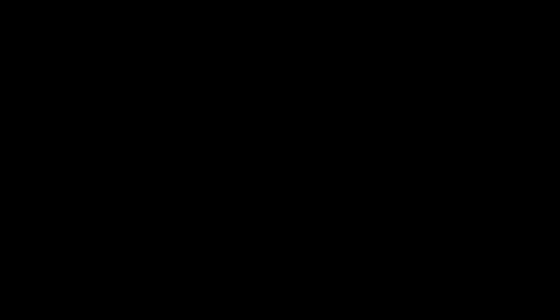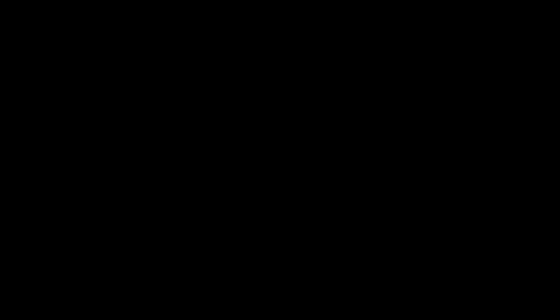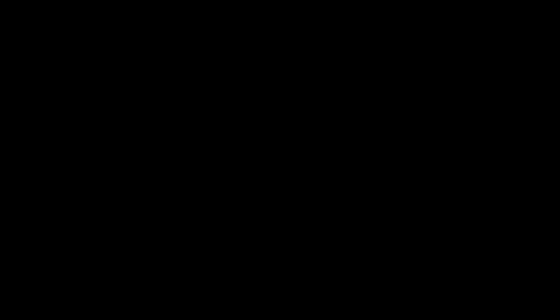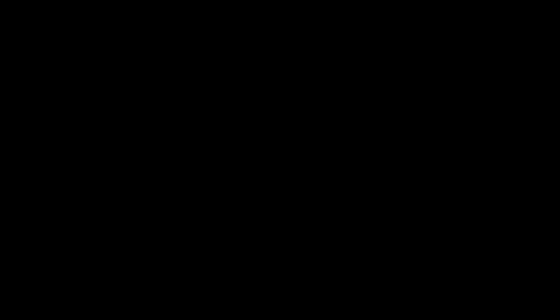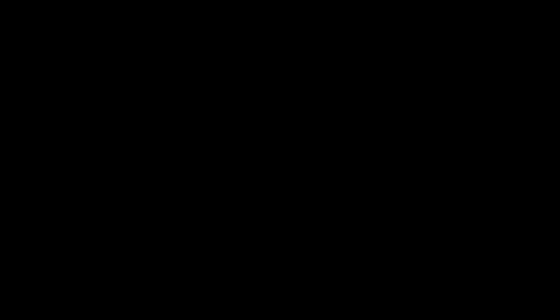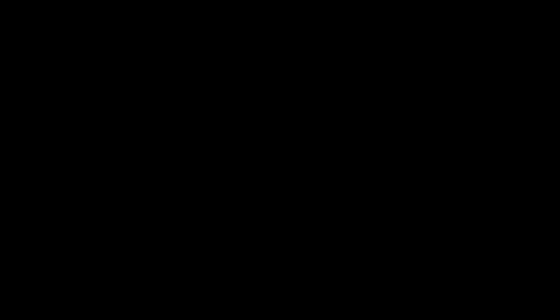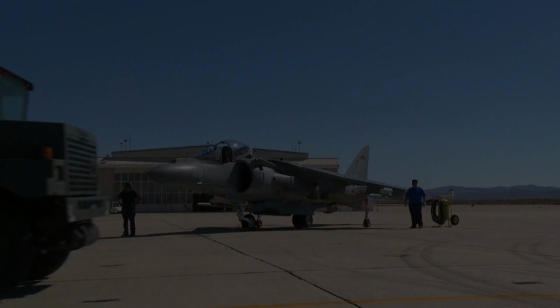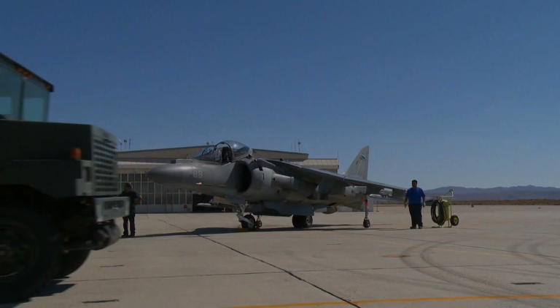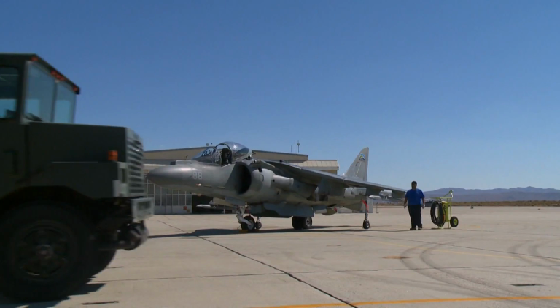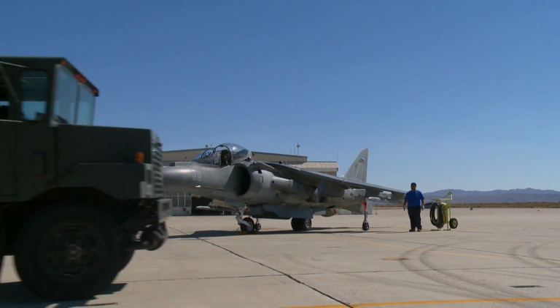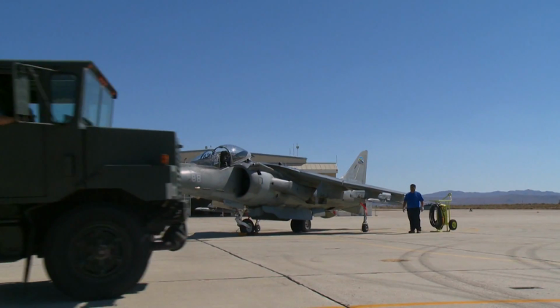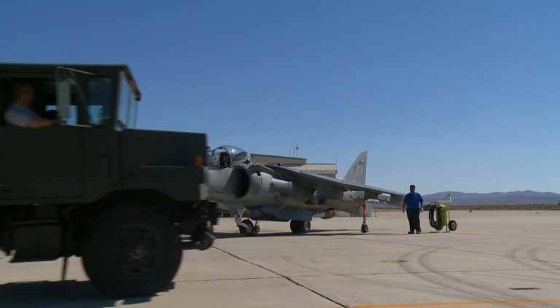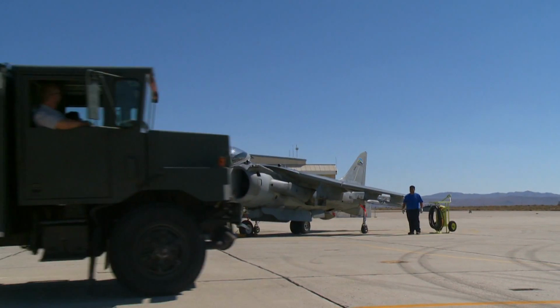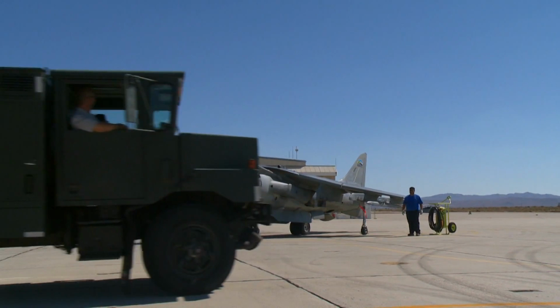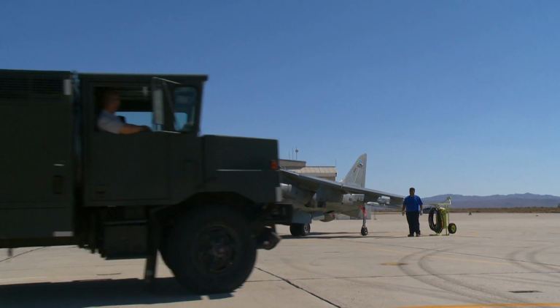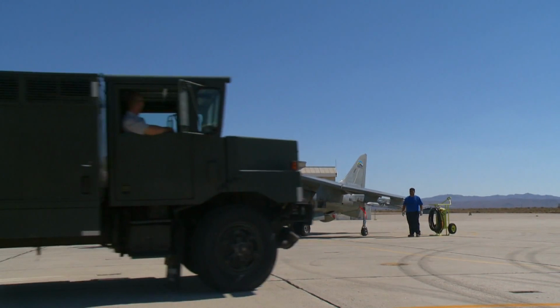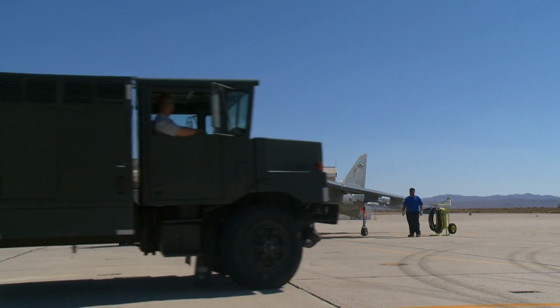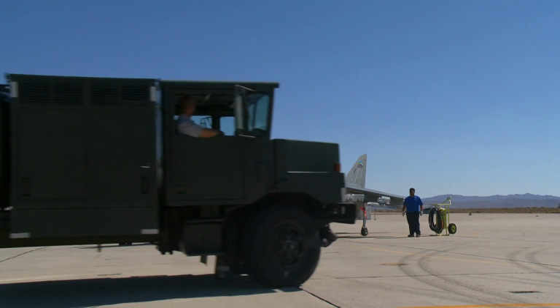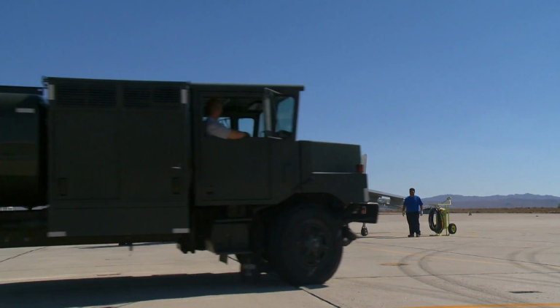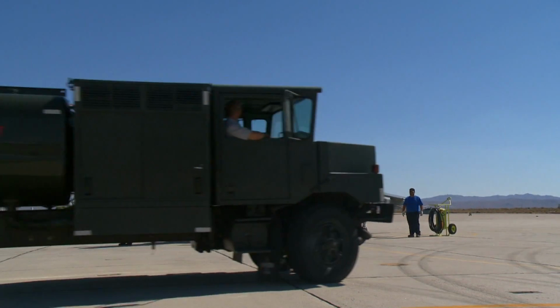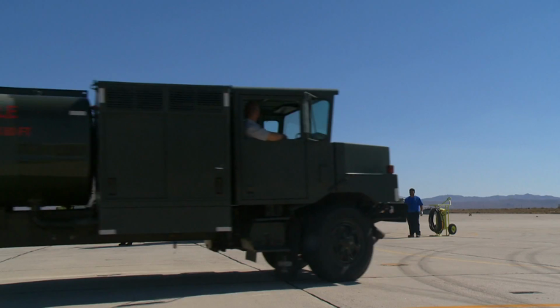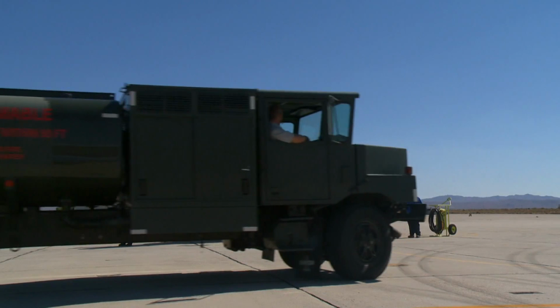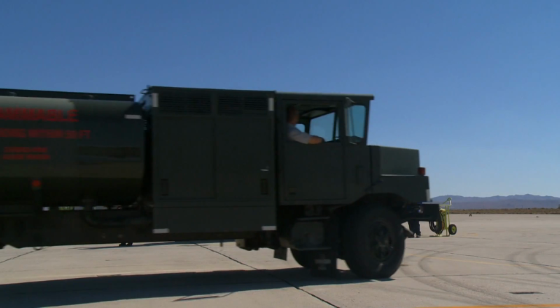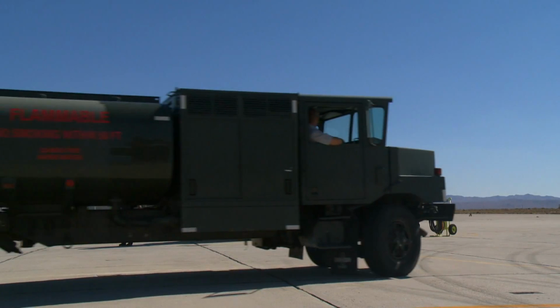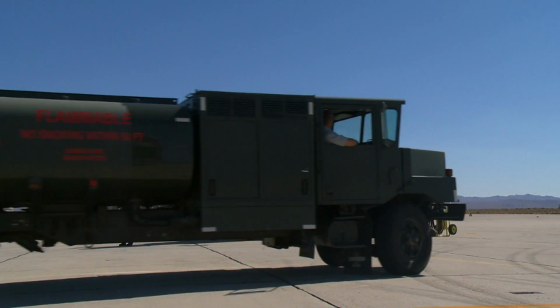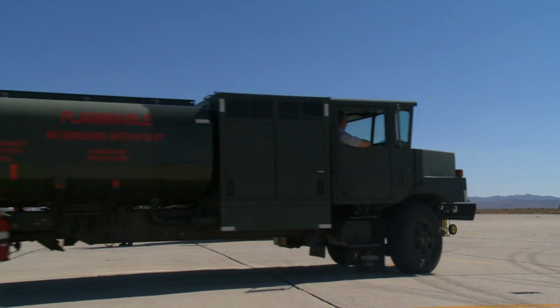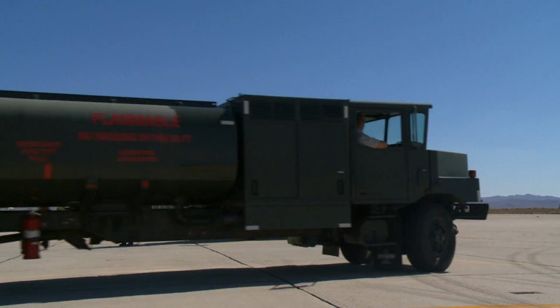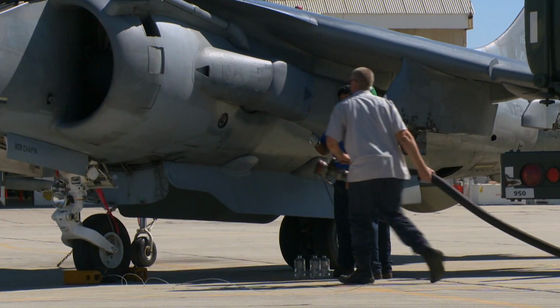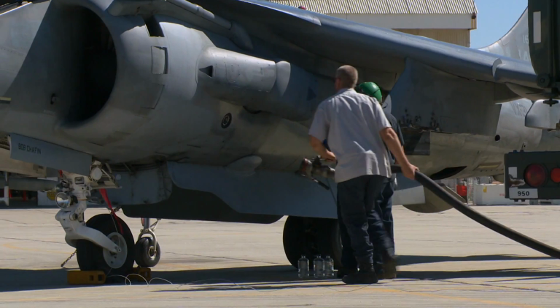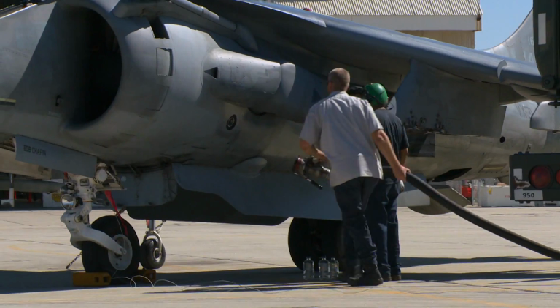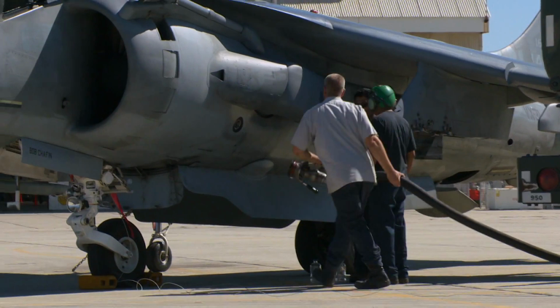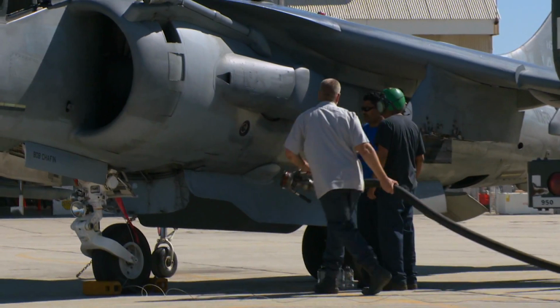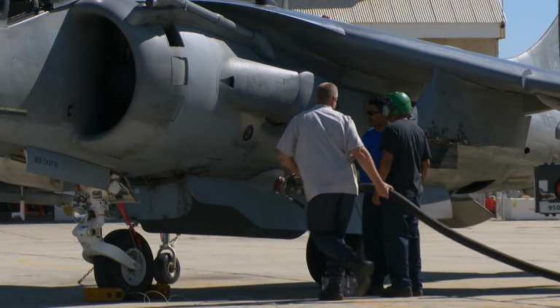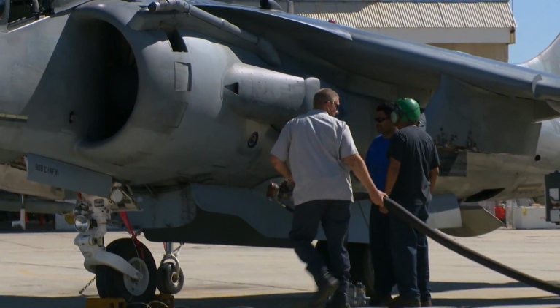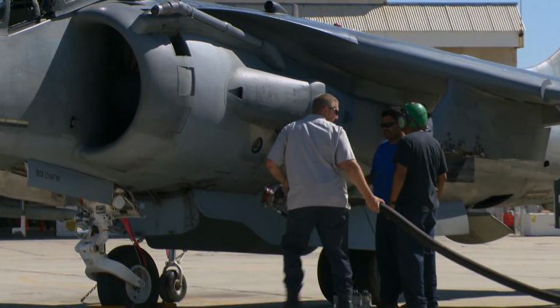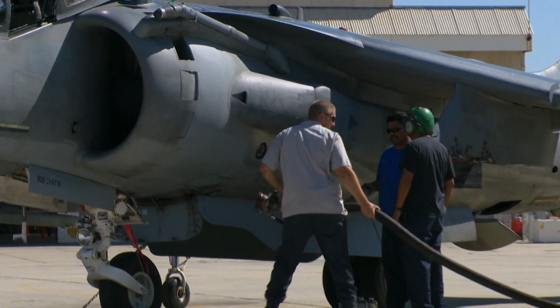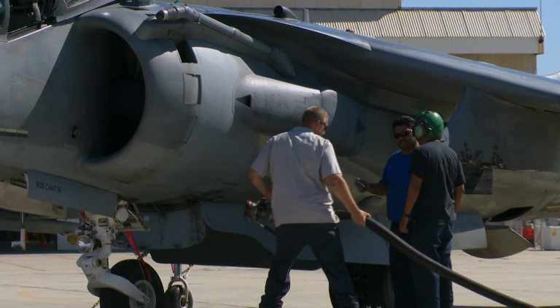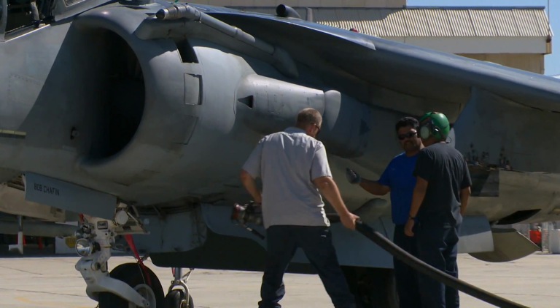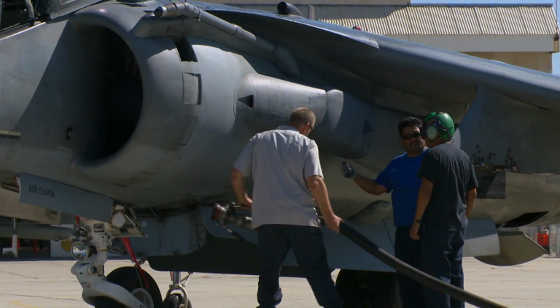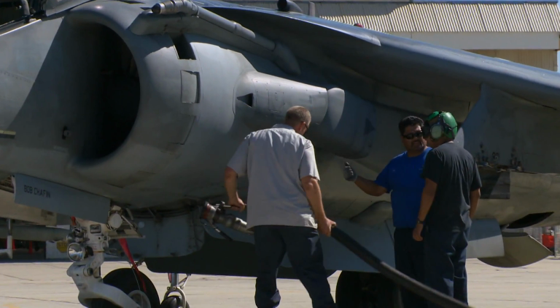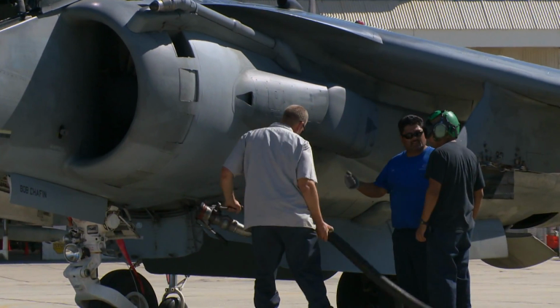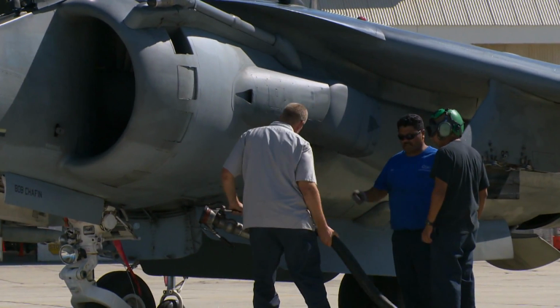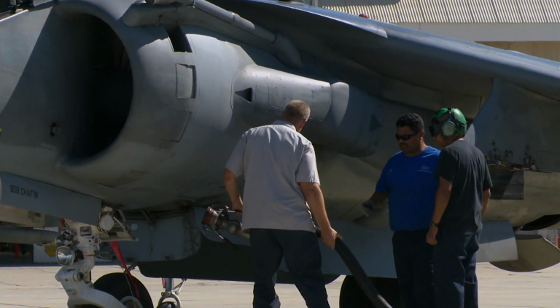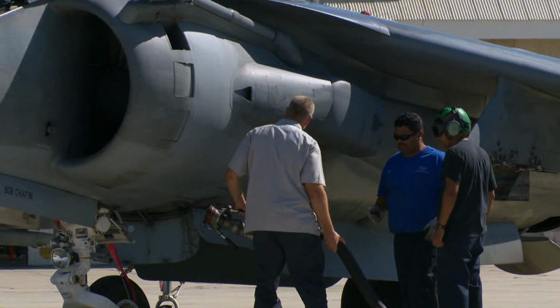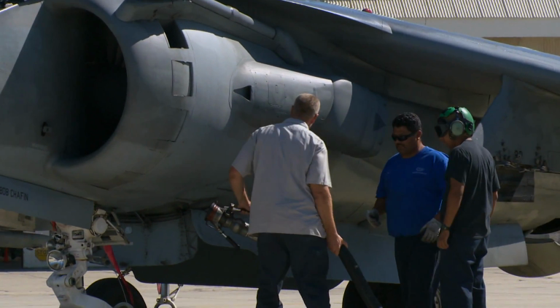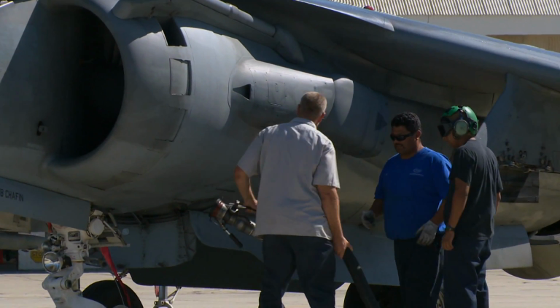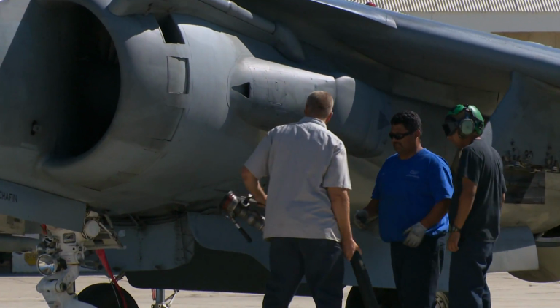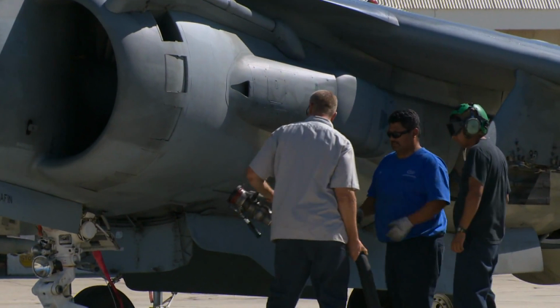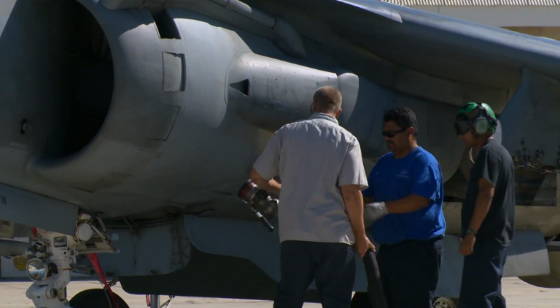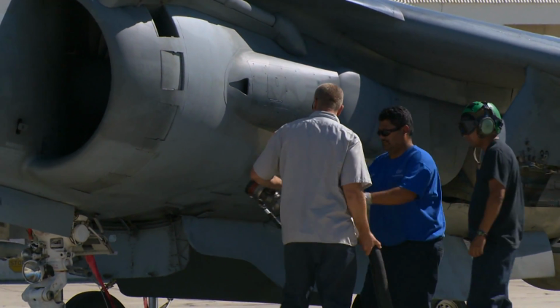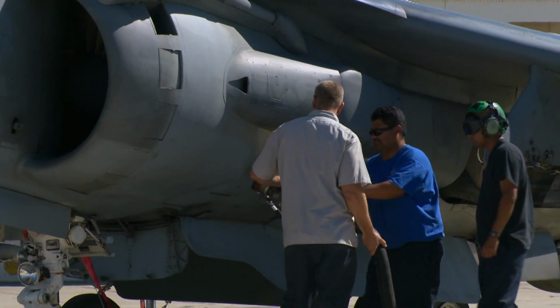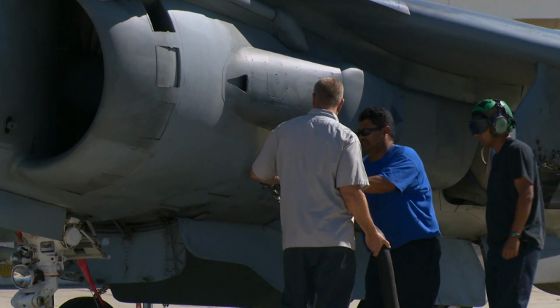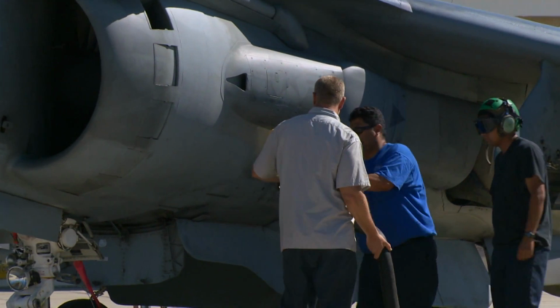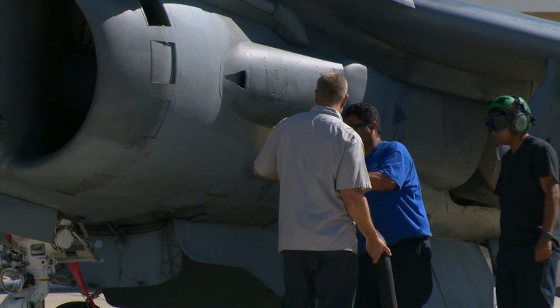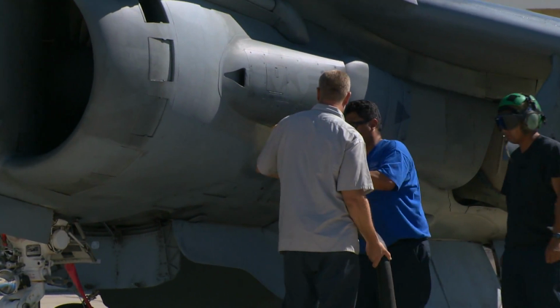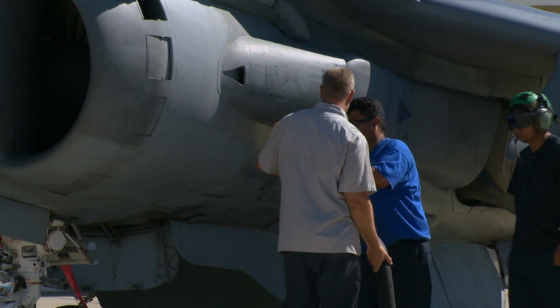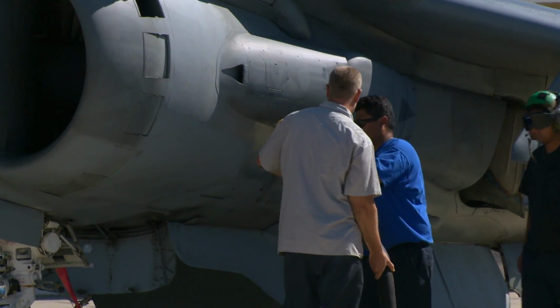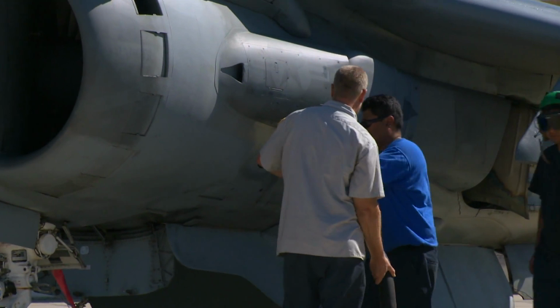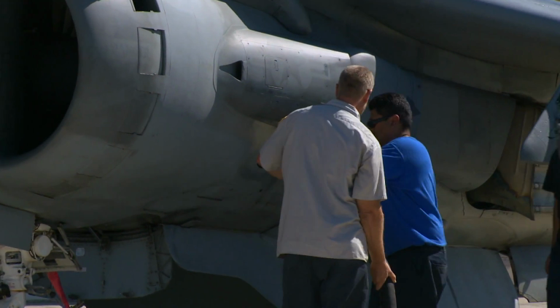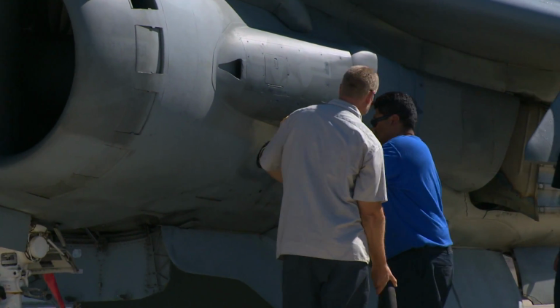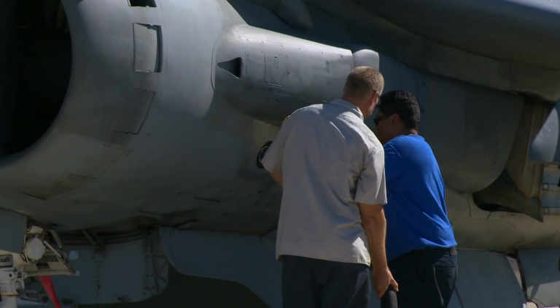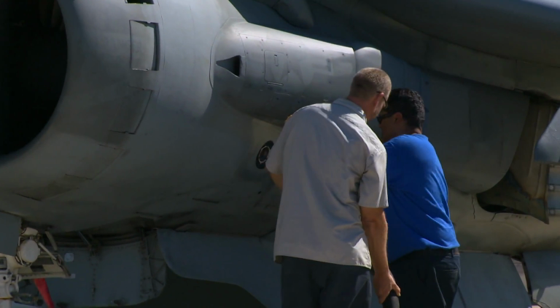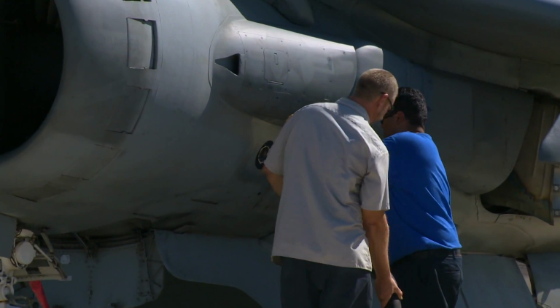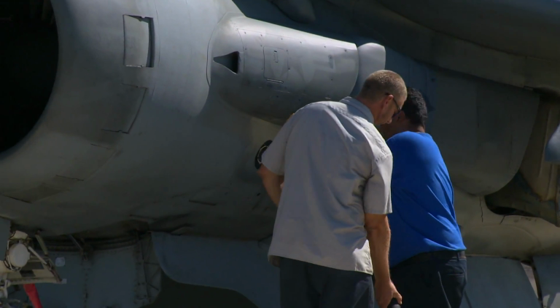The fuel truck rolls up, they hook up the fuel truck to the plane and they unload the fuel.